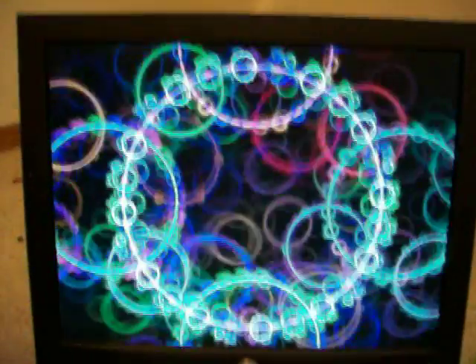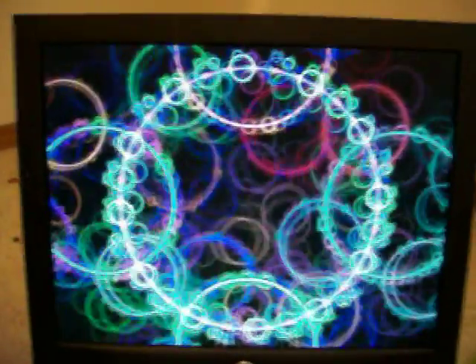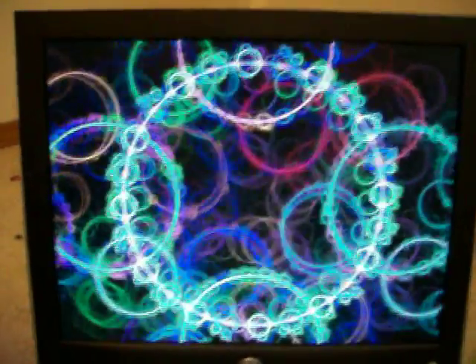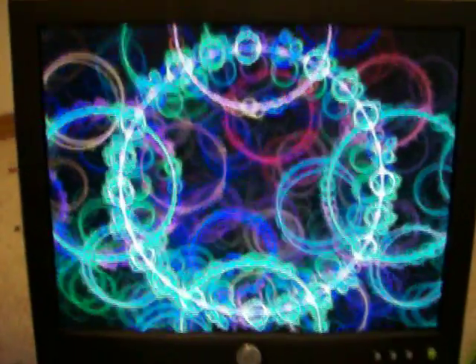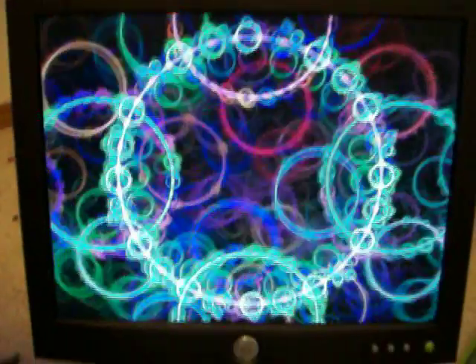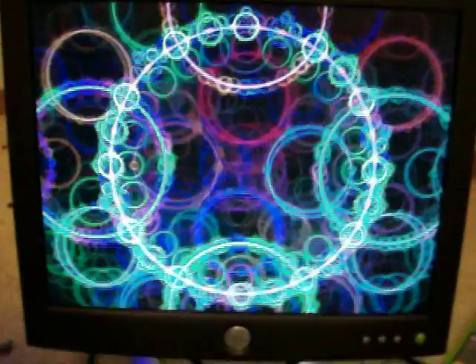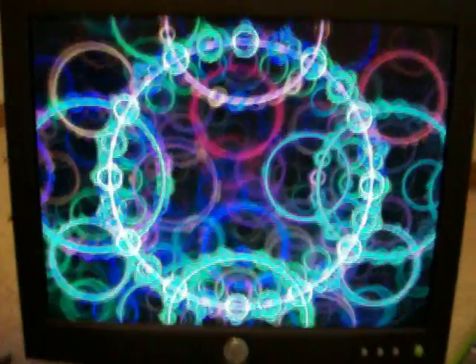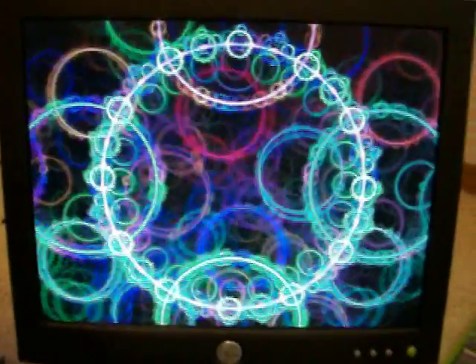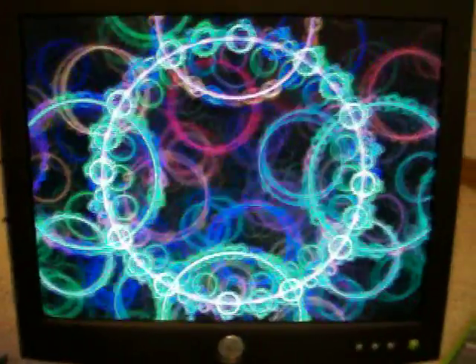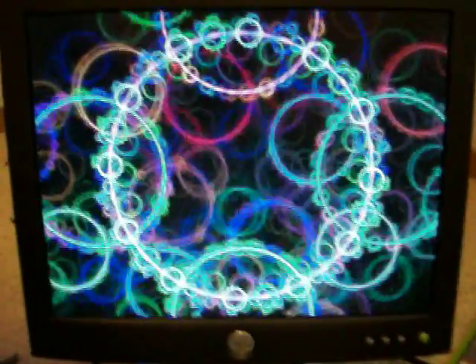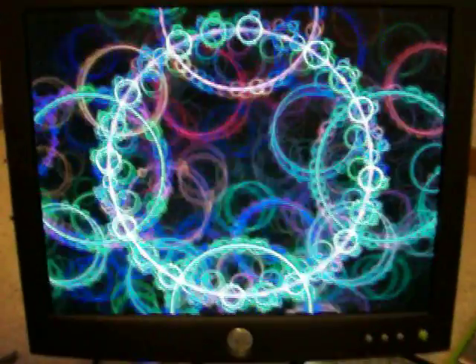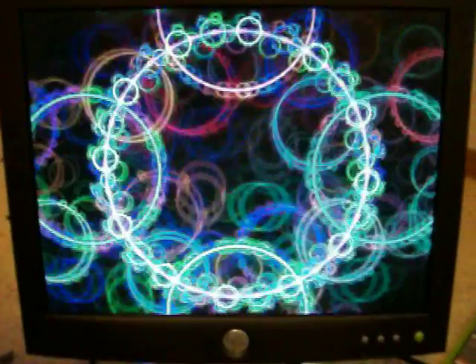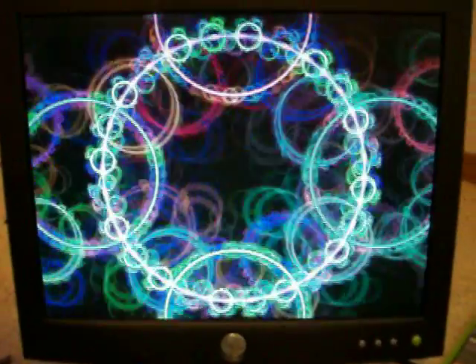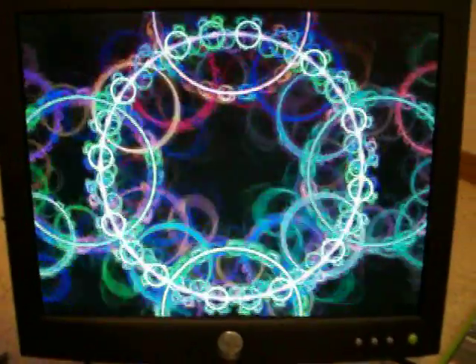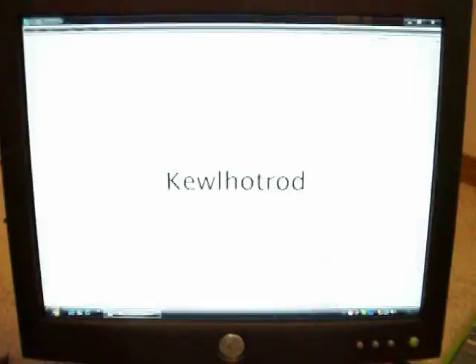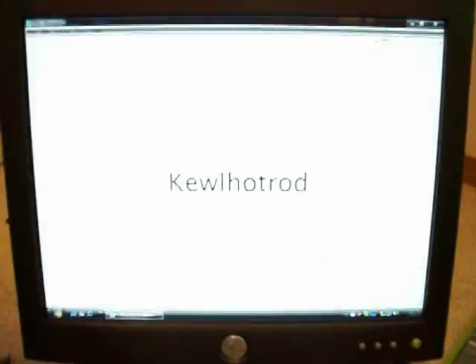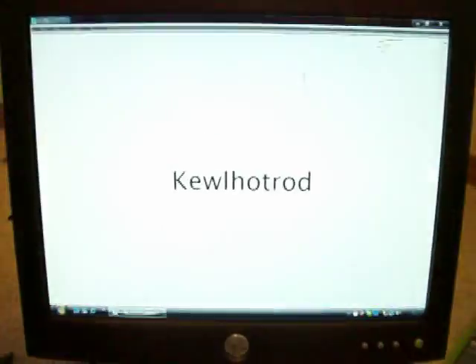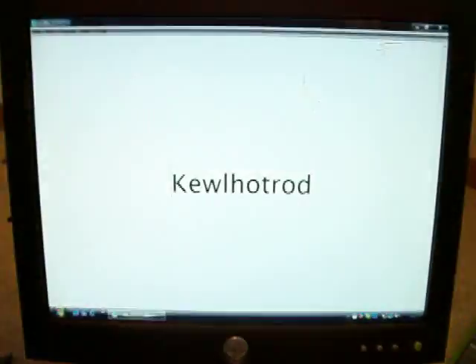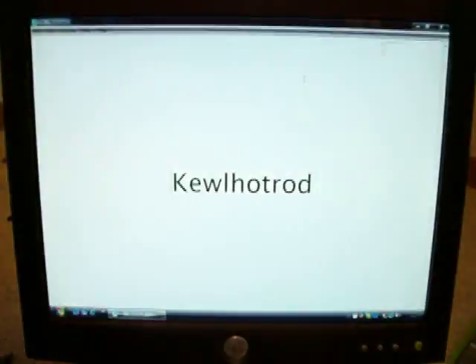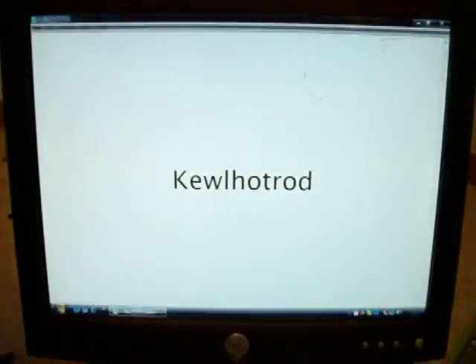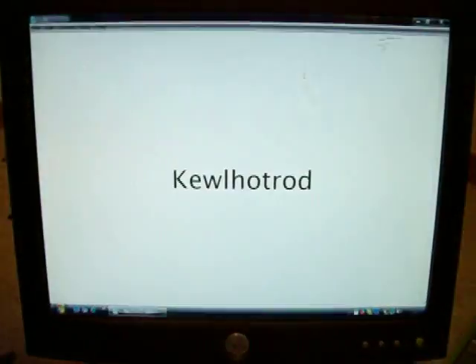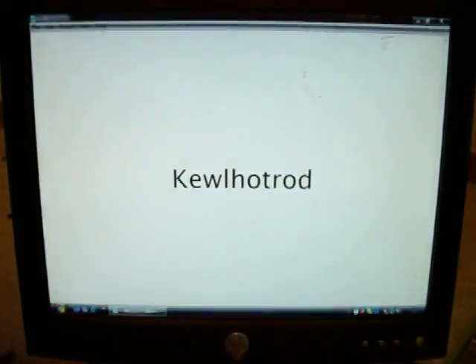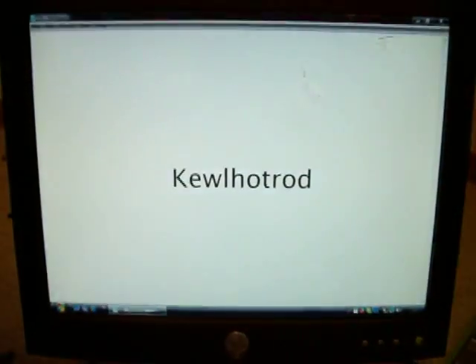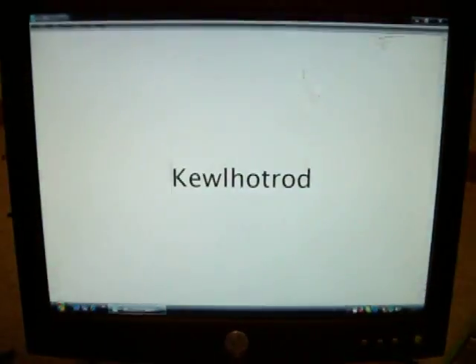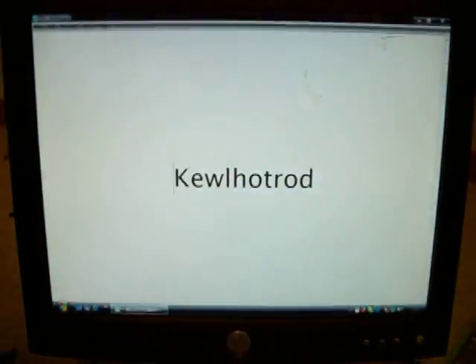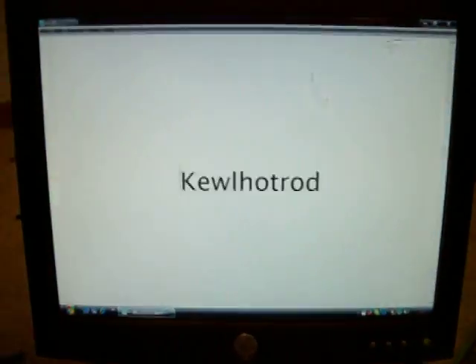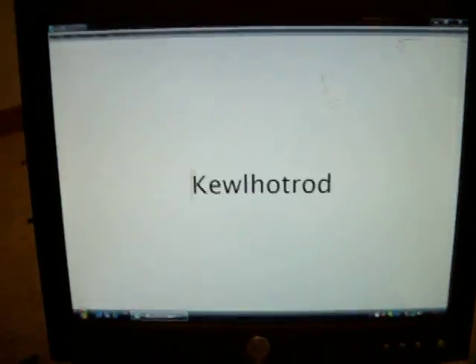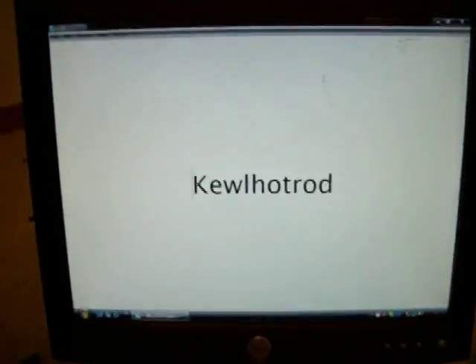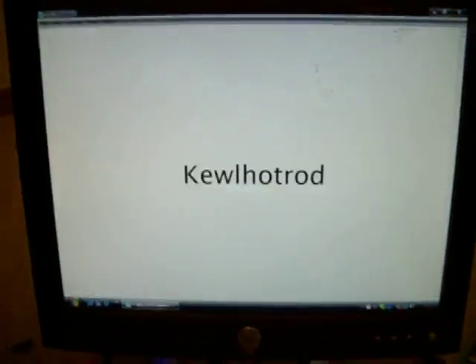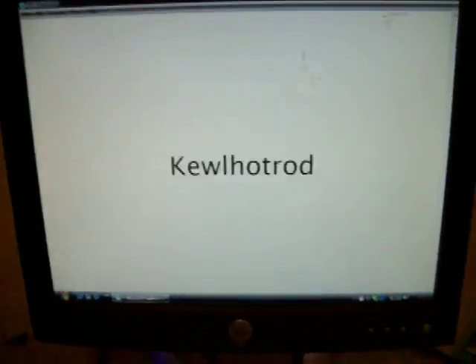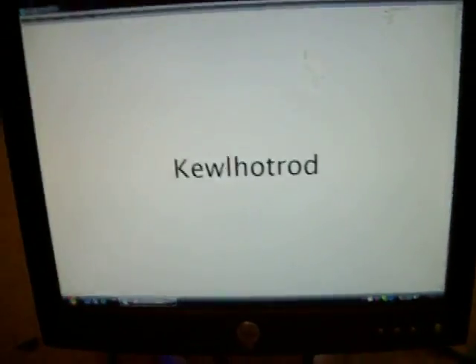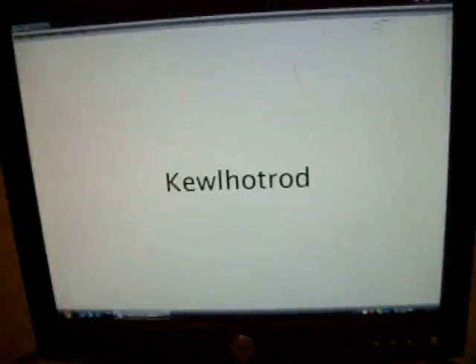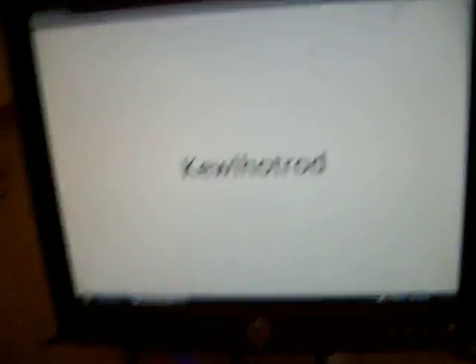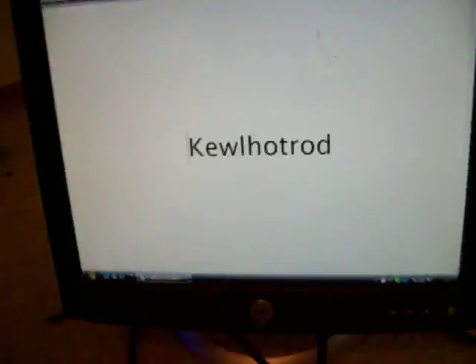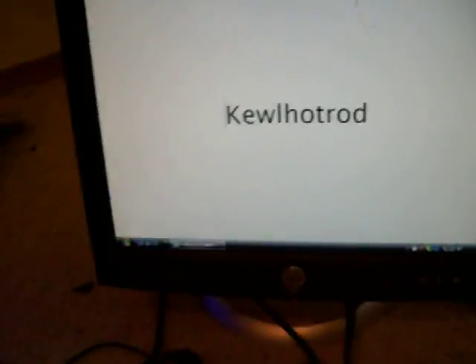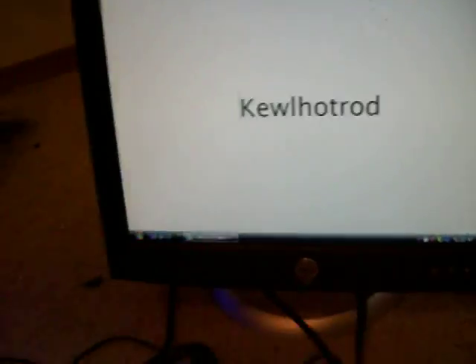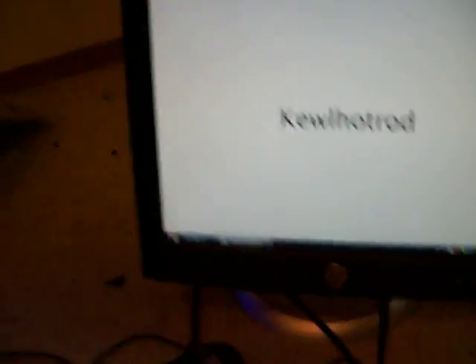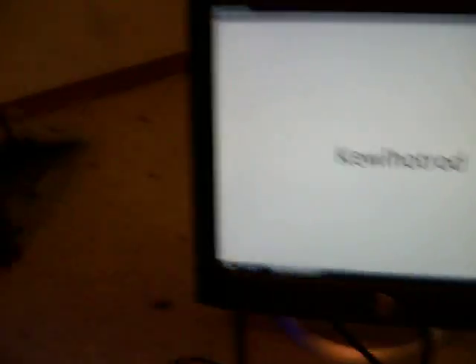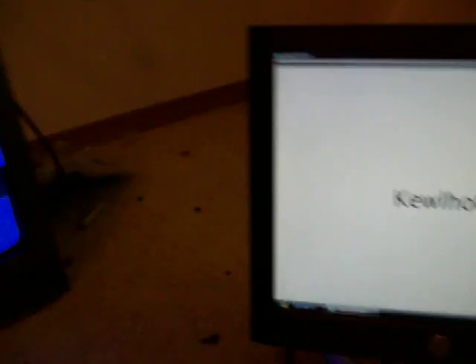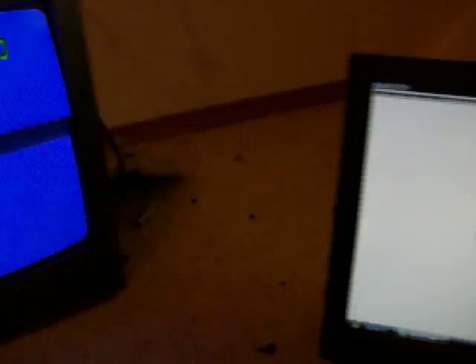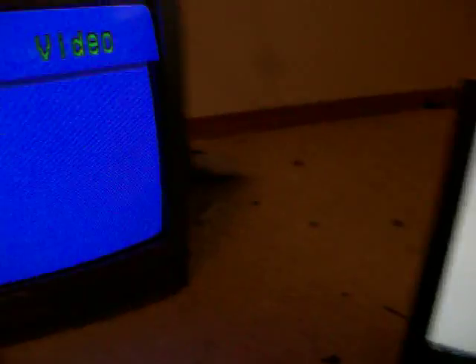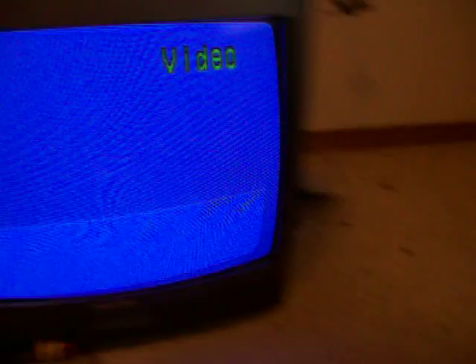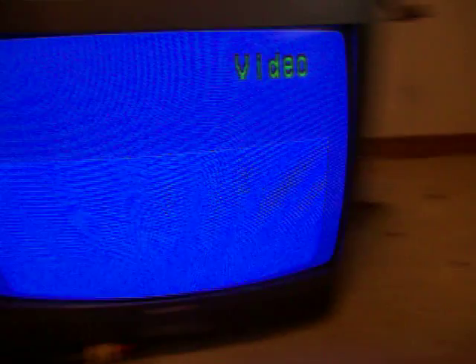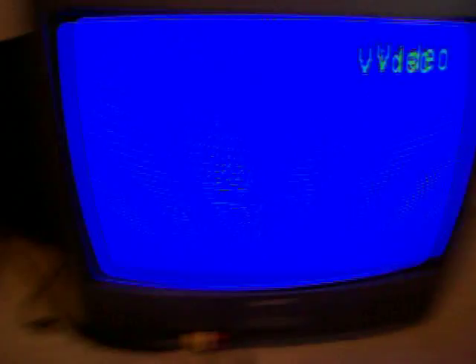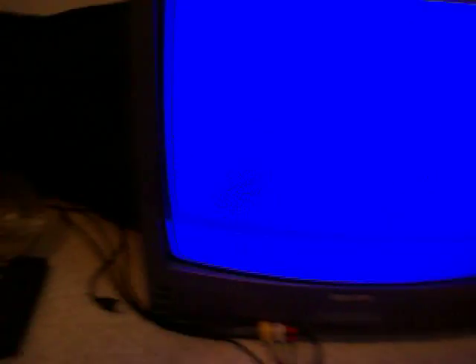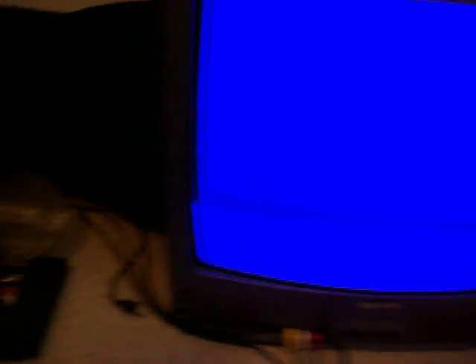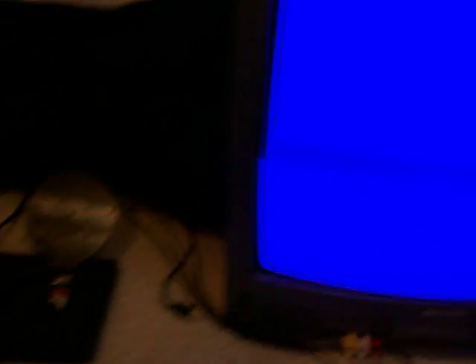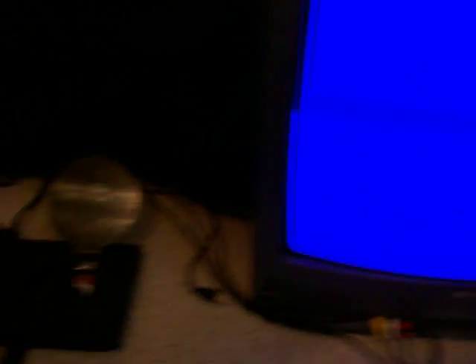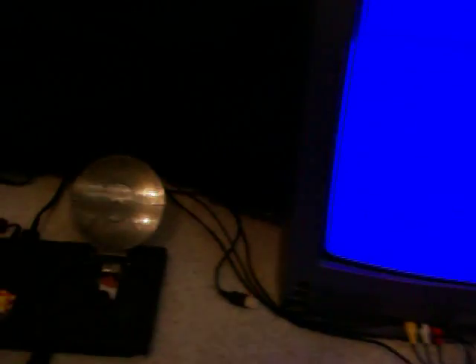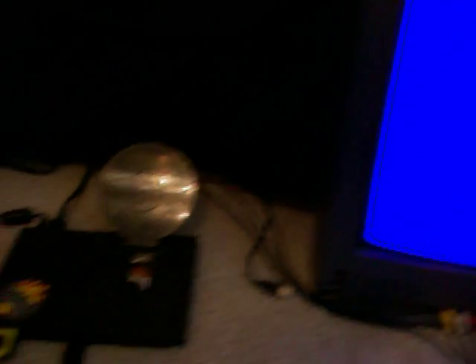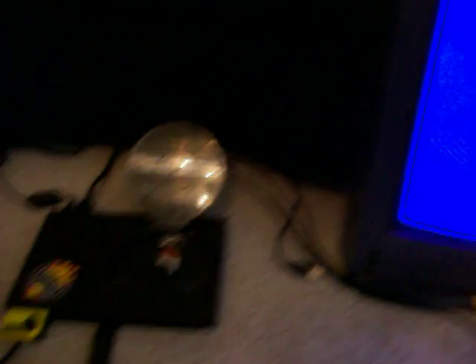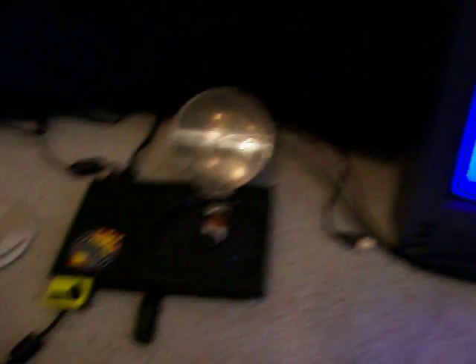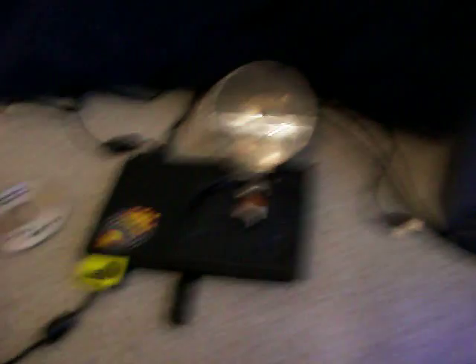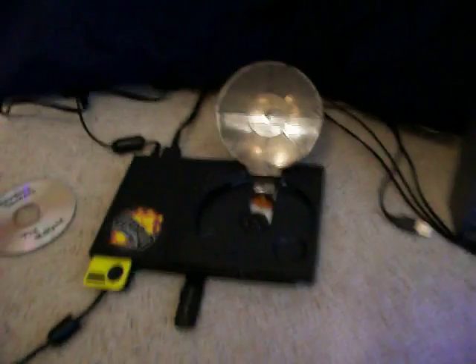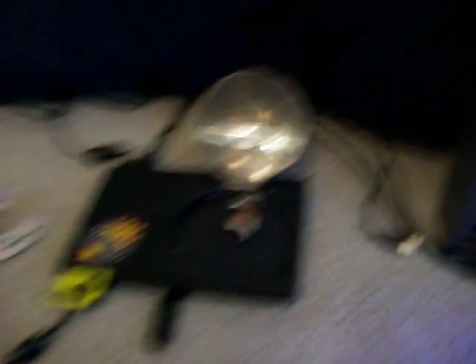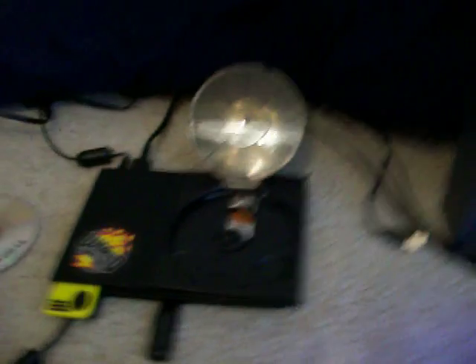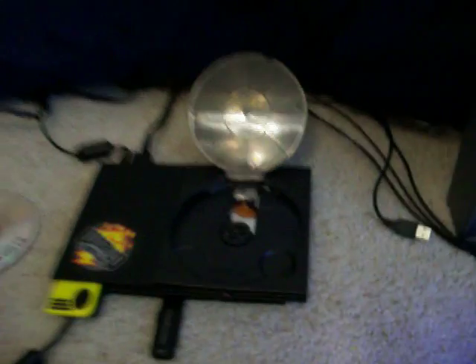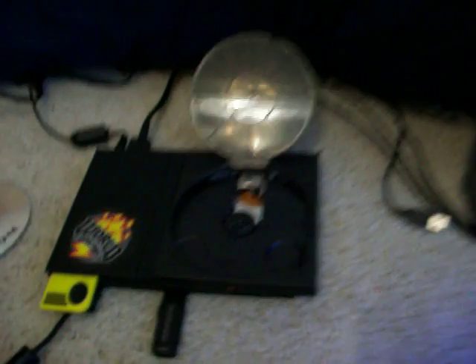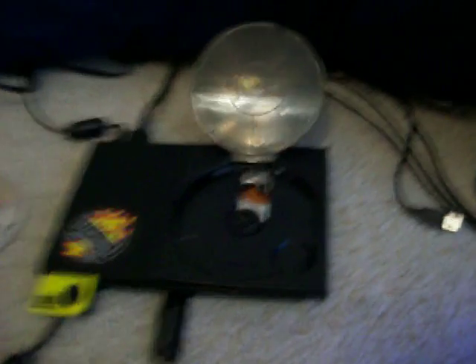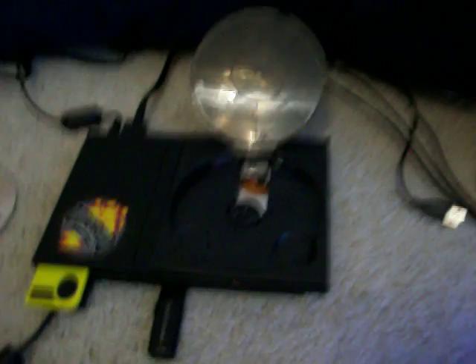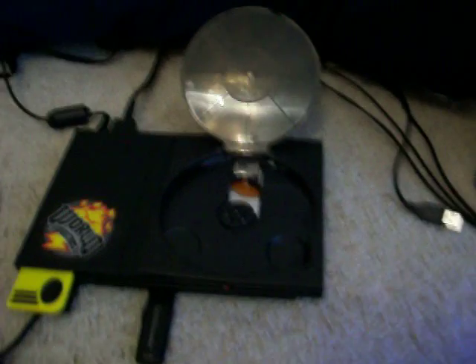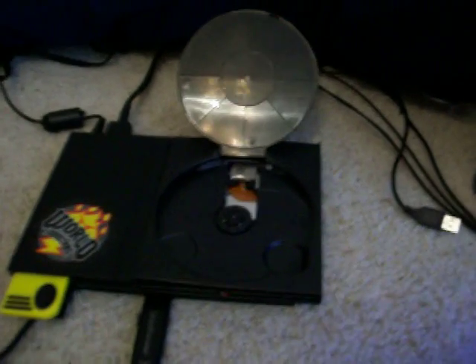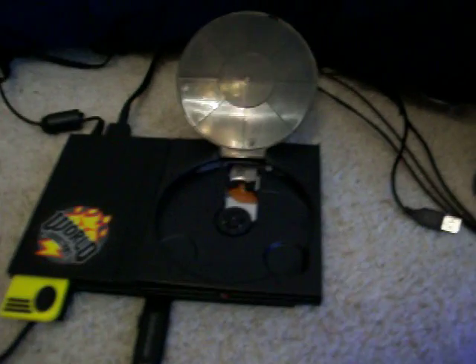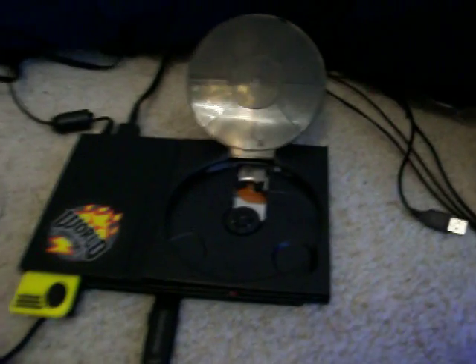Hello there, this is CoolHotRogg from the Acid Mods Forum. I am here to show you a video of a modded PS2.